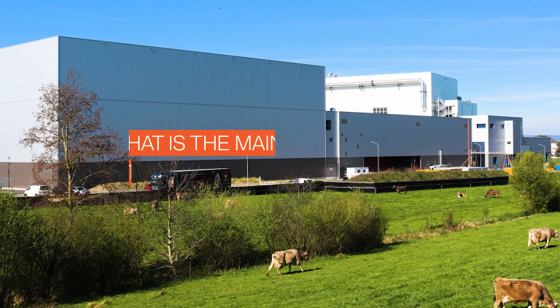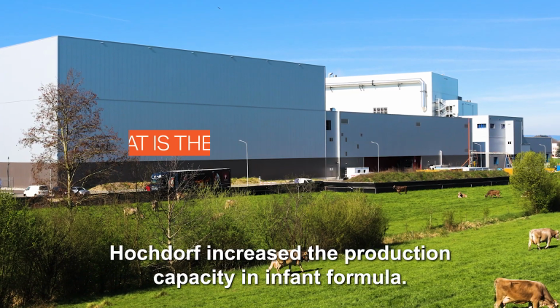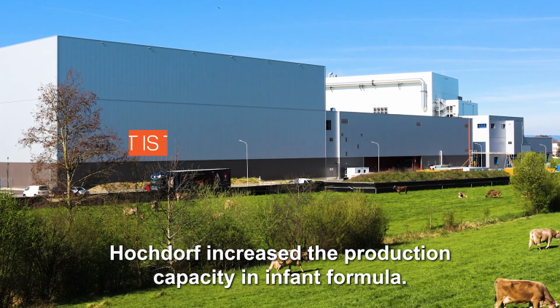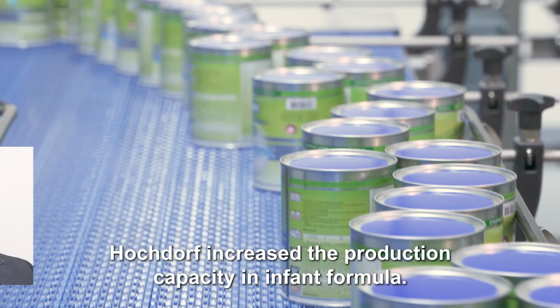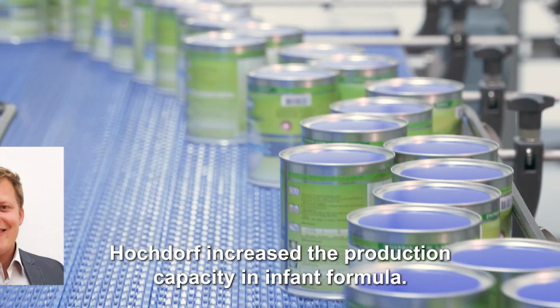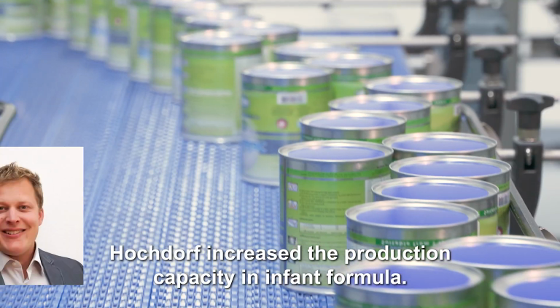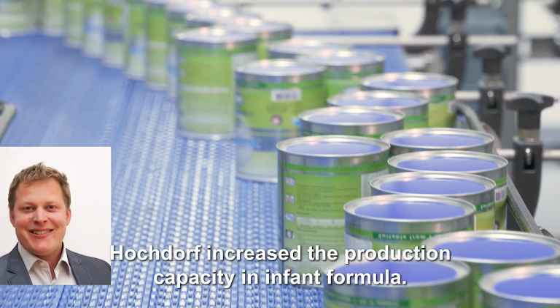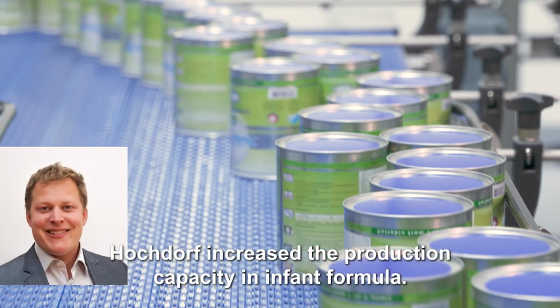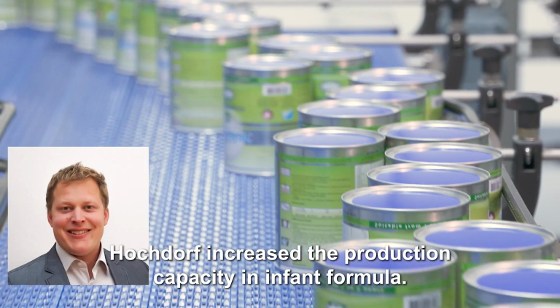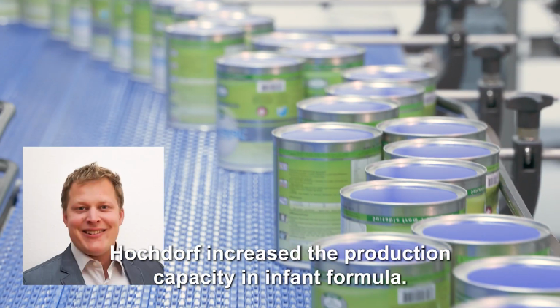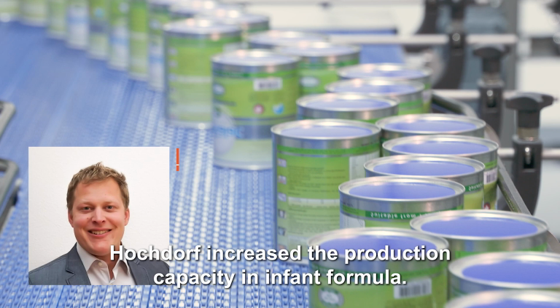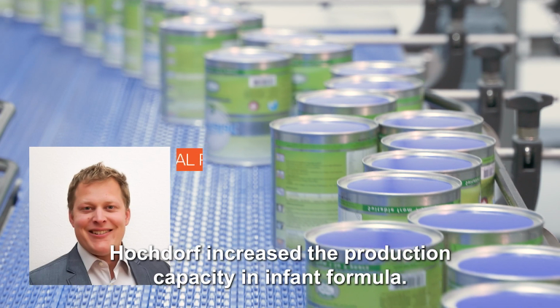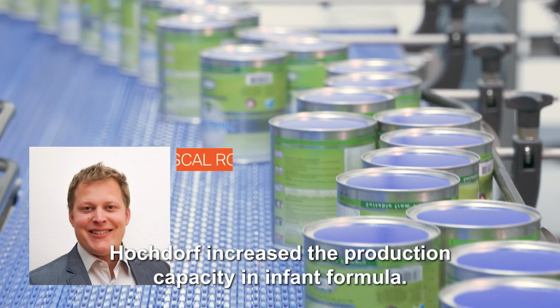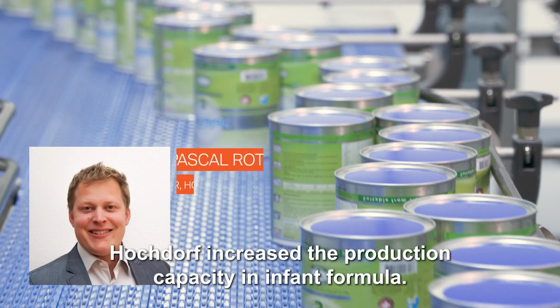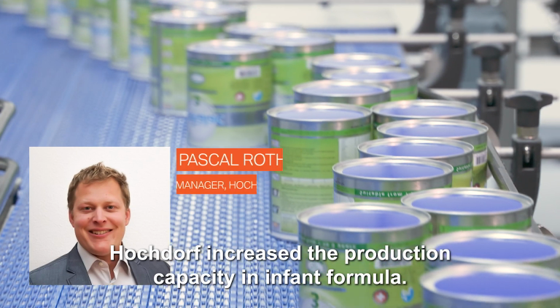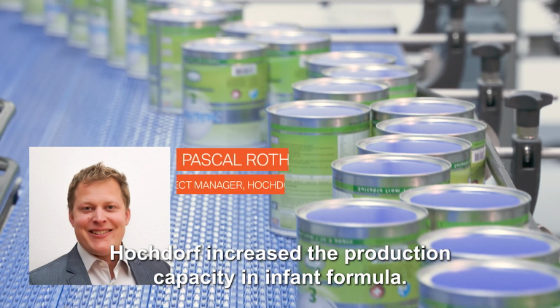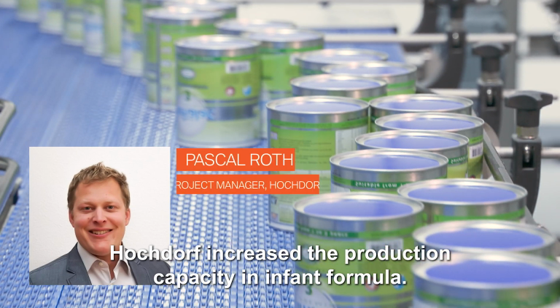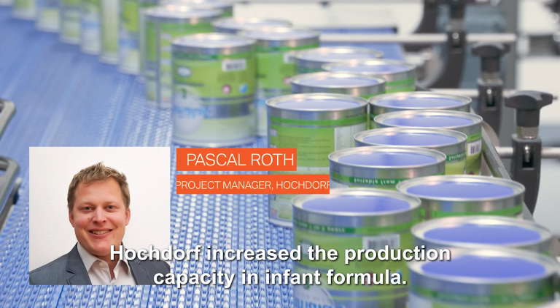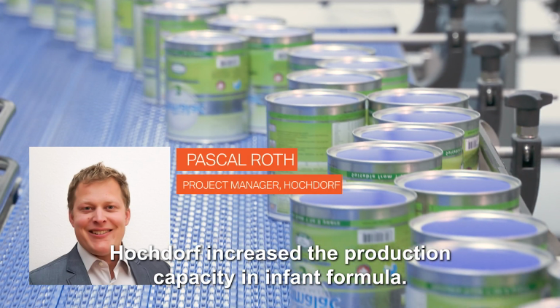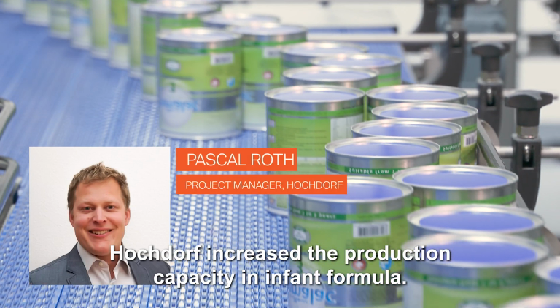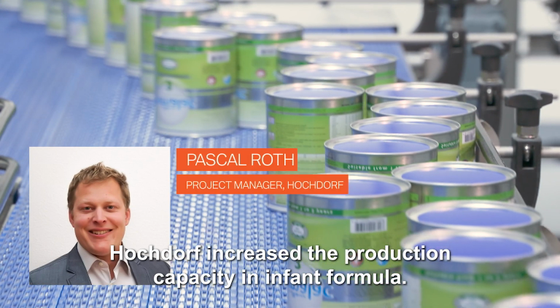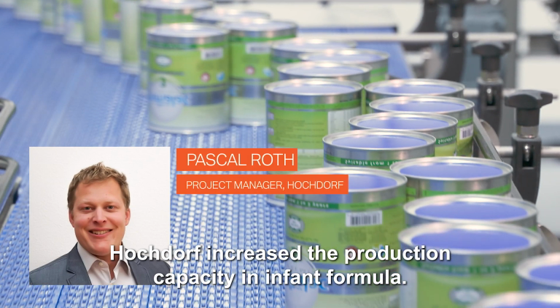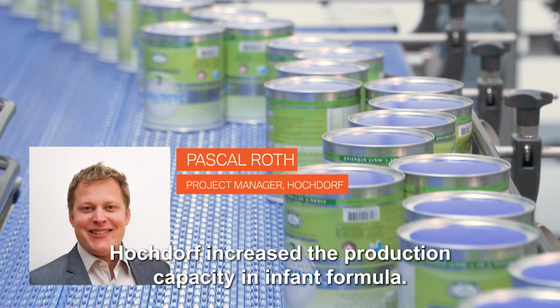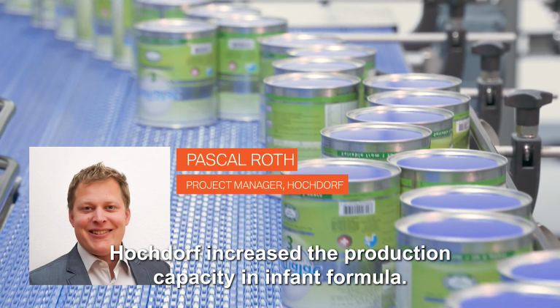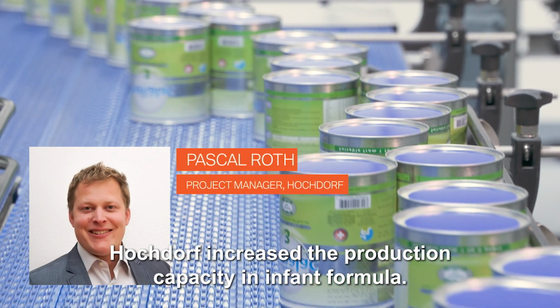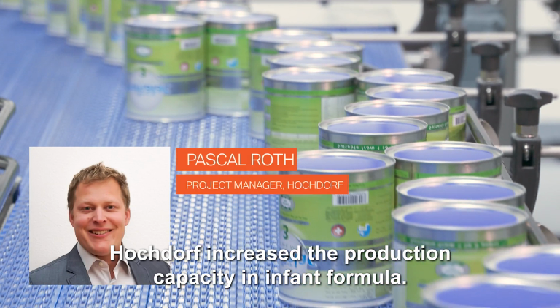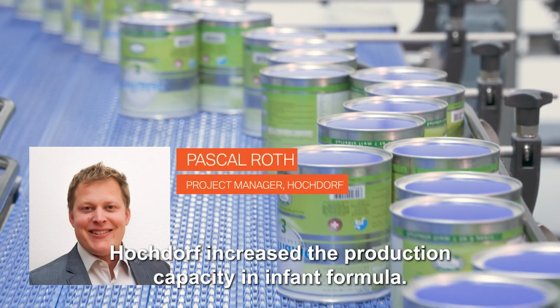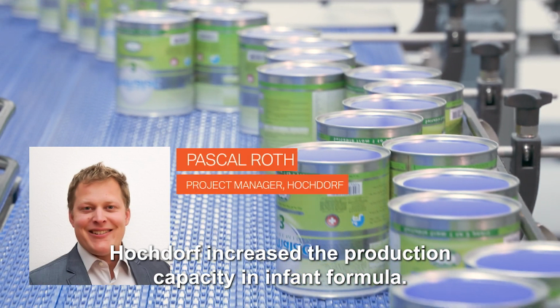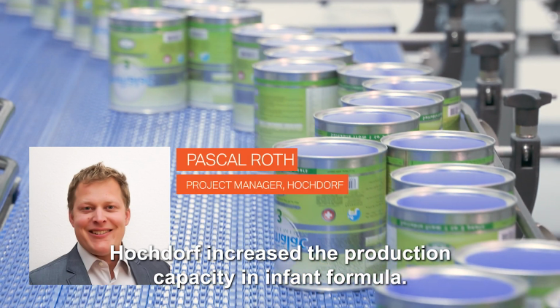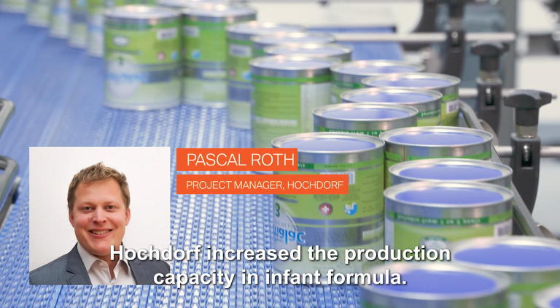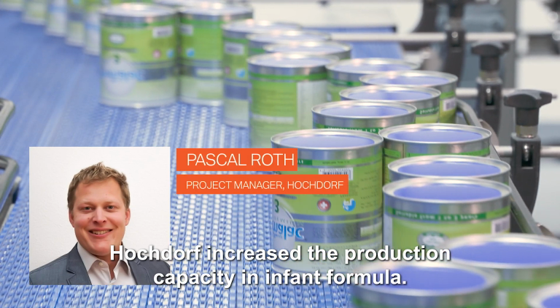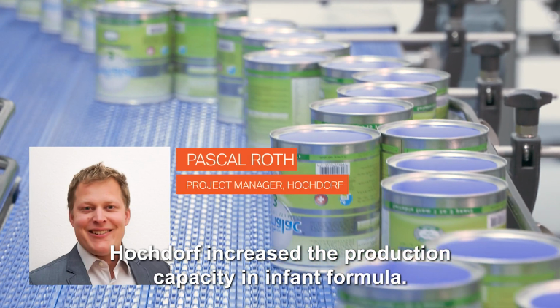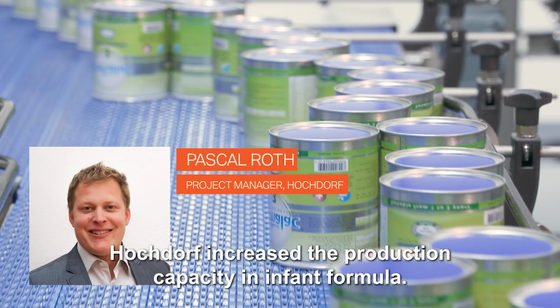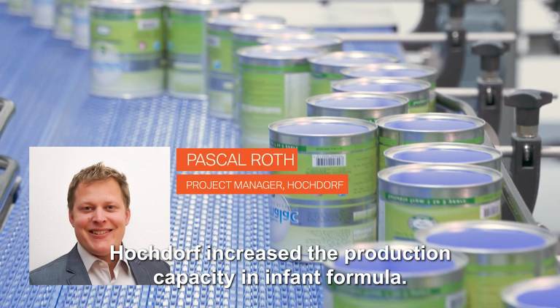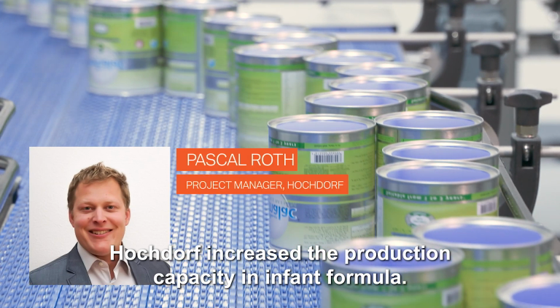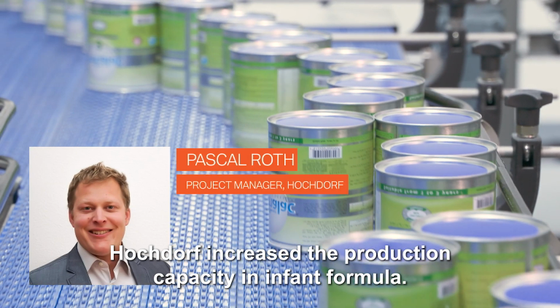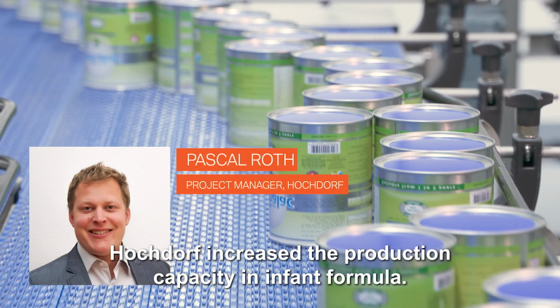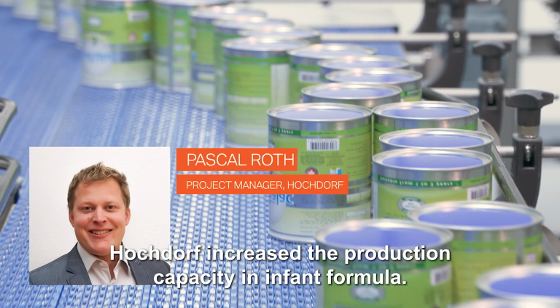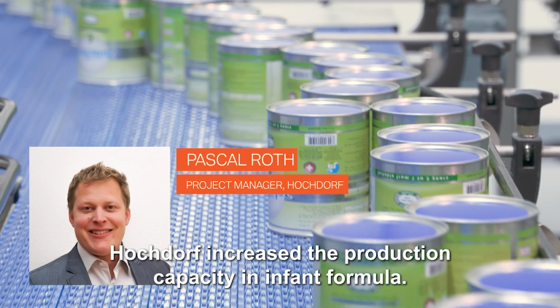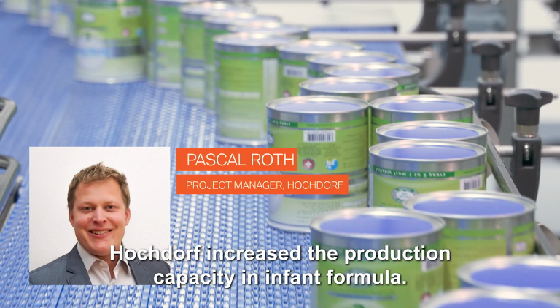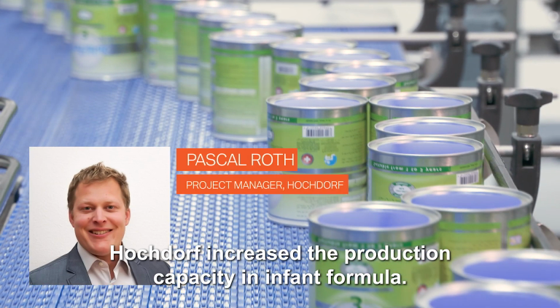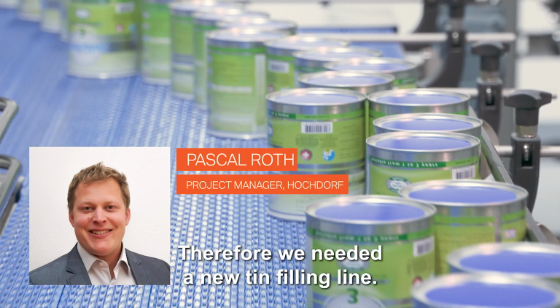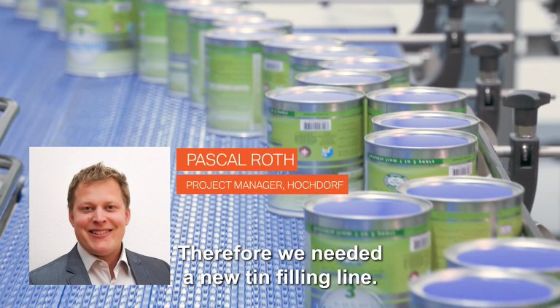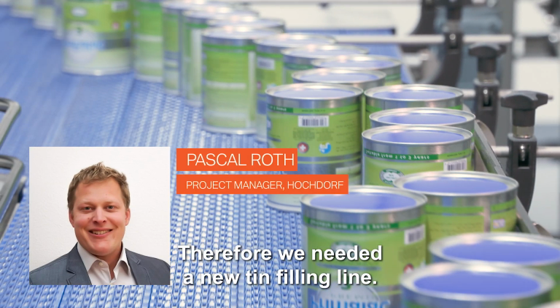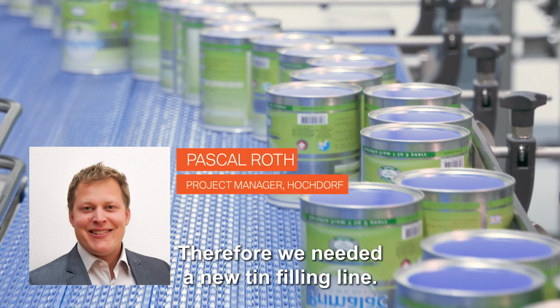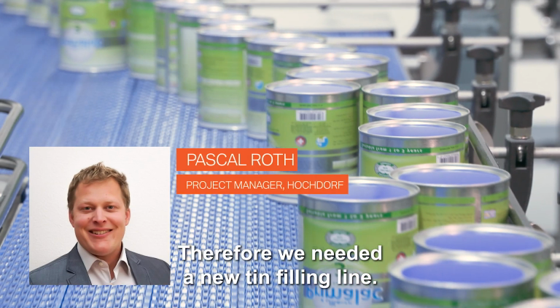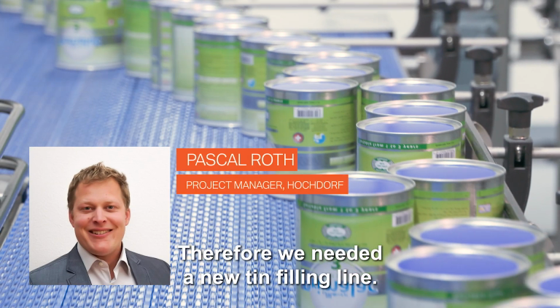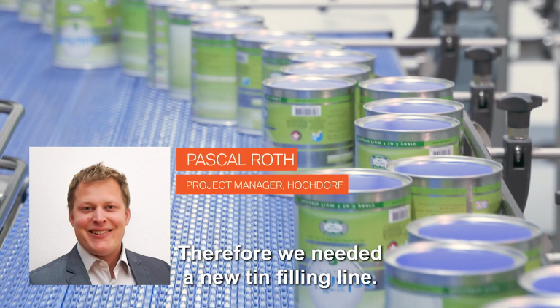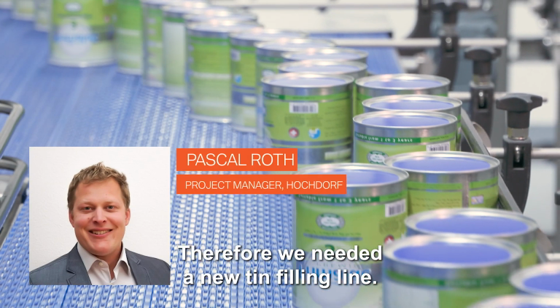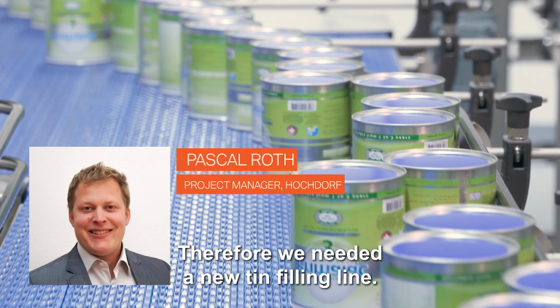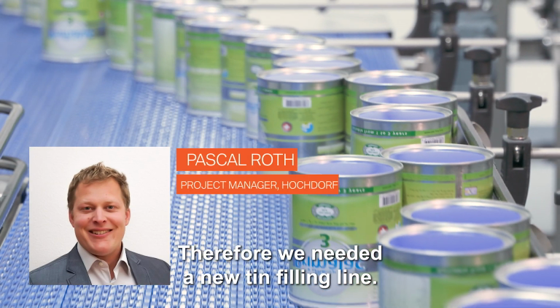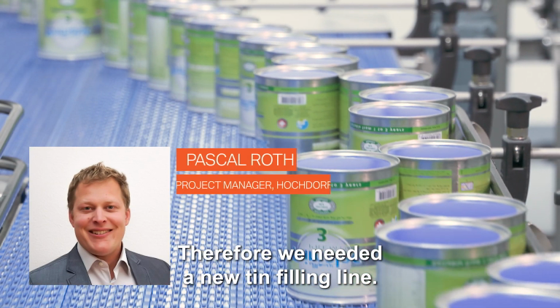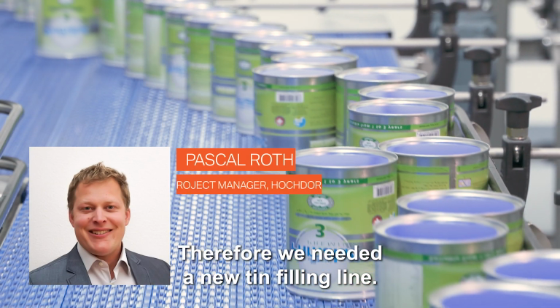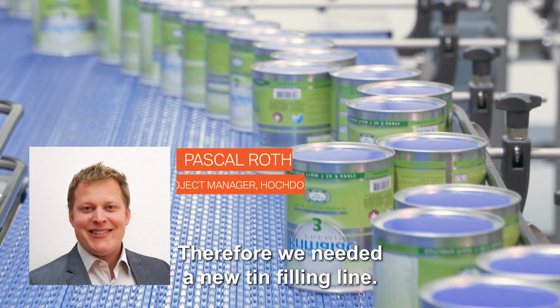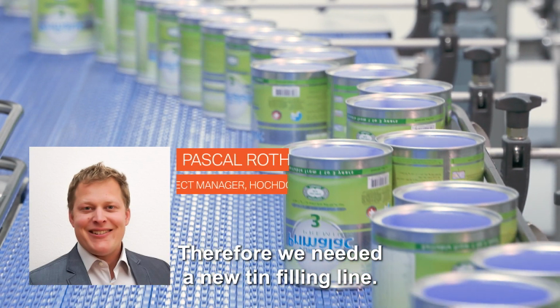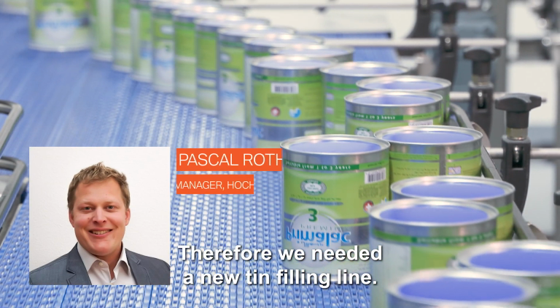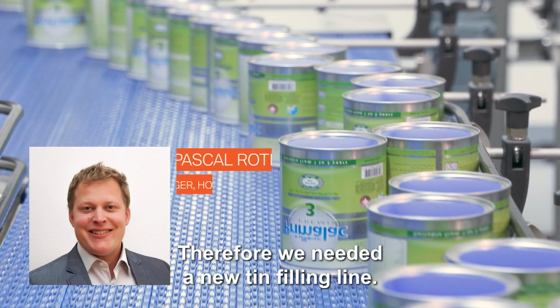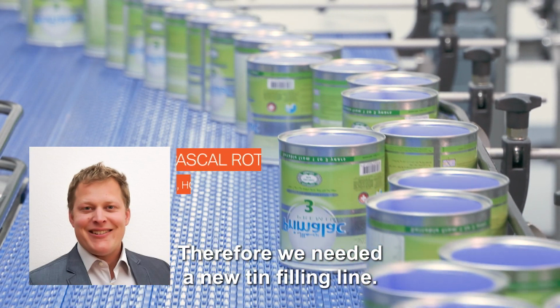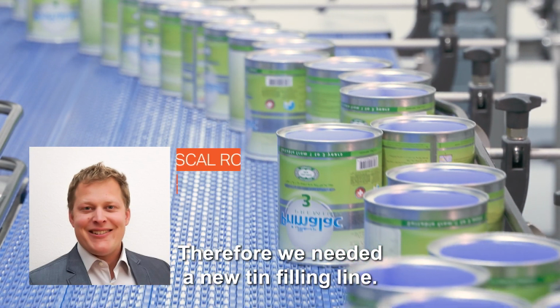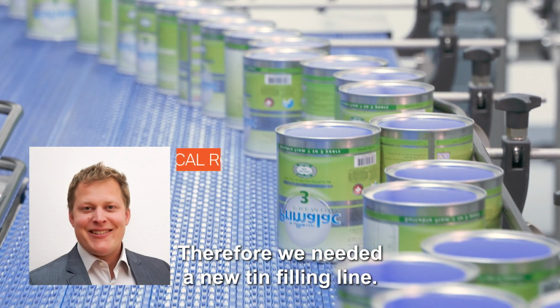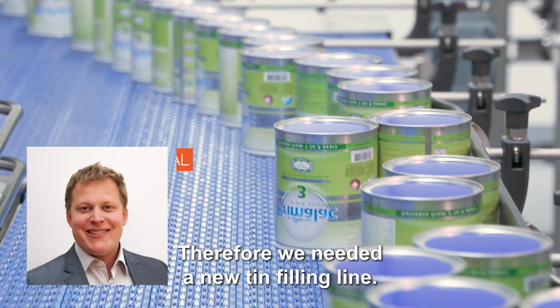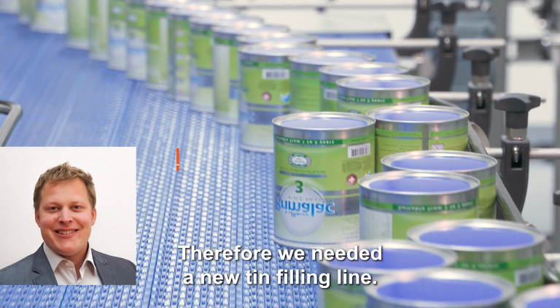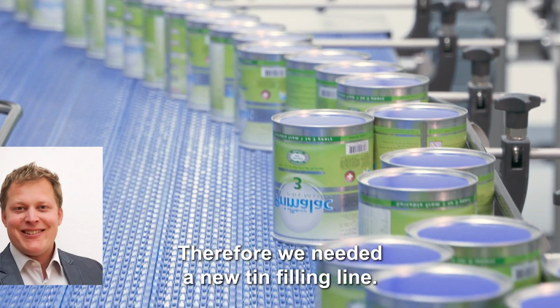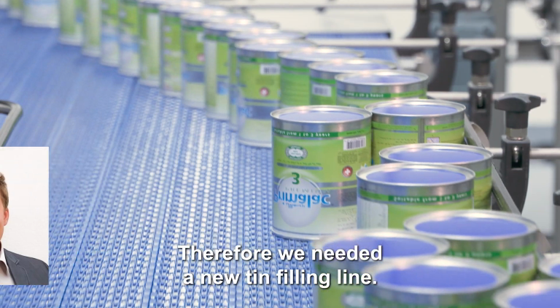Hochdorf increased the production capacity in infant formula. Therefore, we needed a new thin filling line.